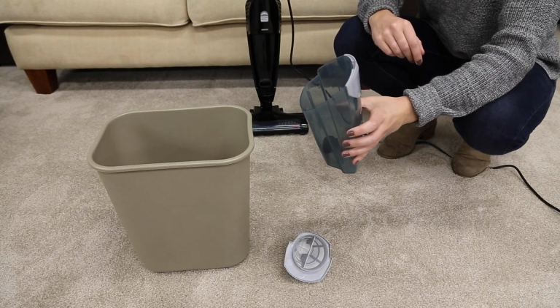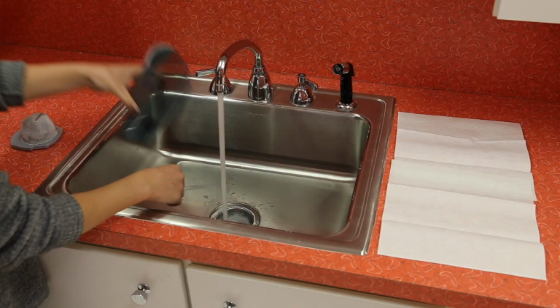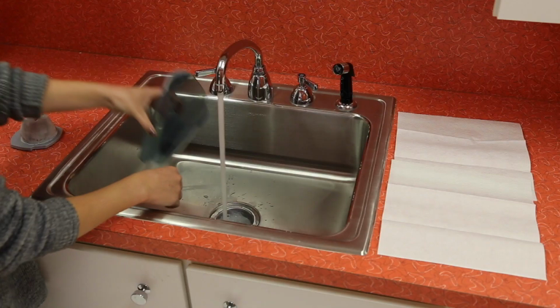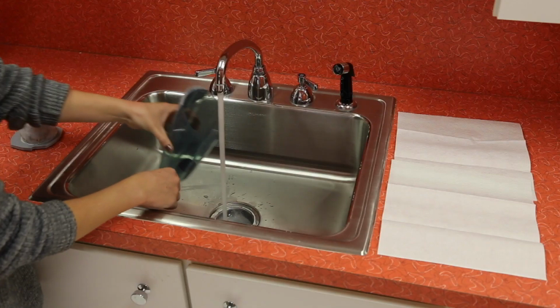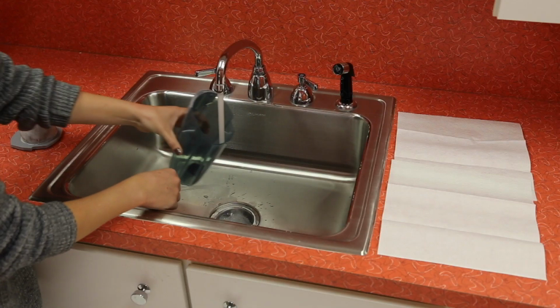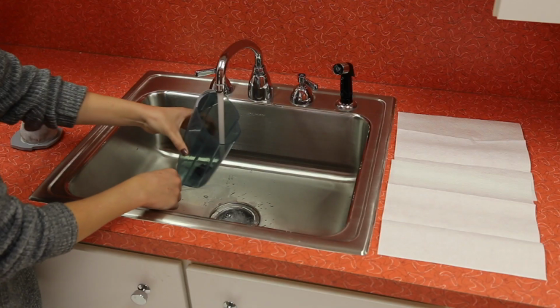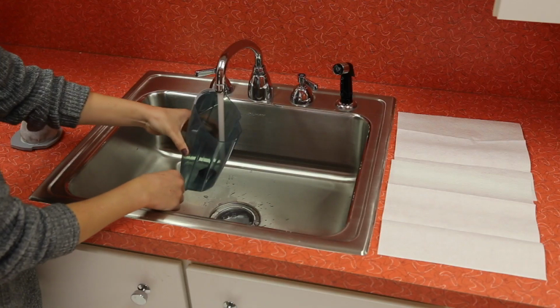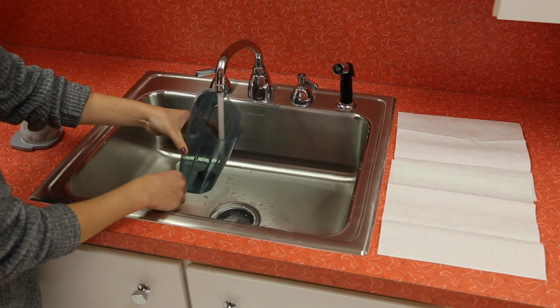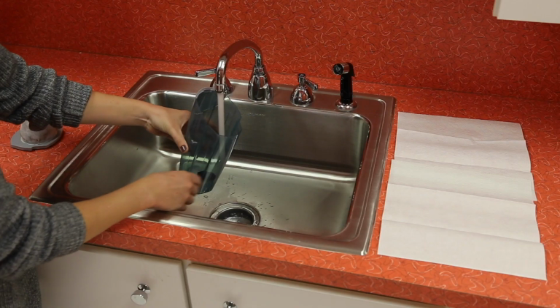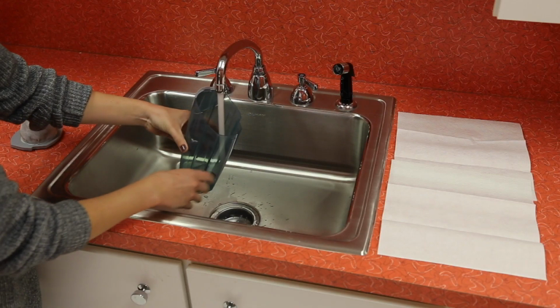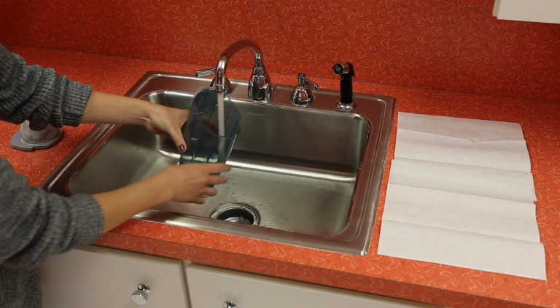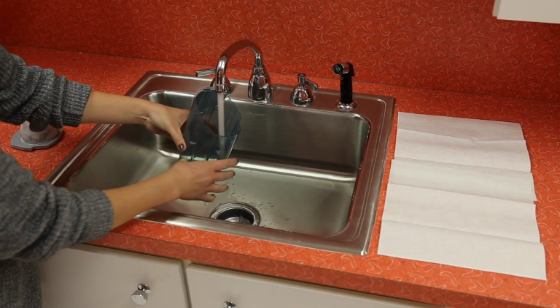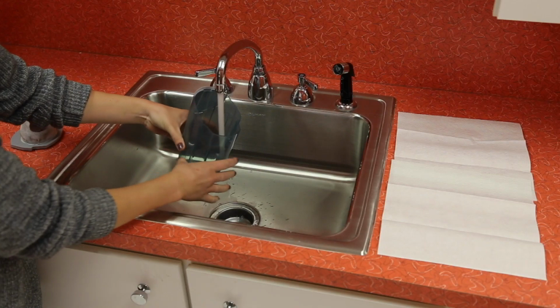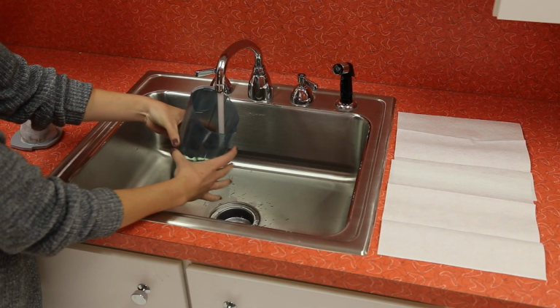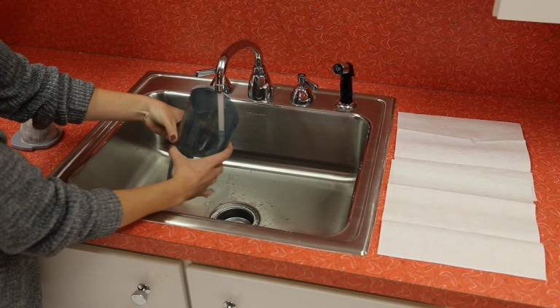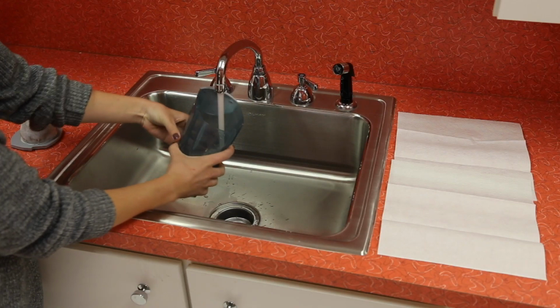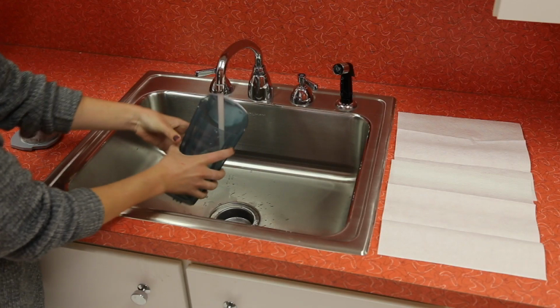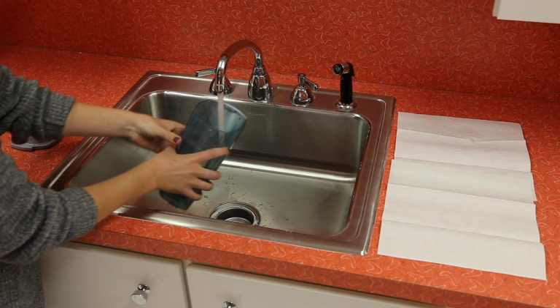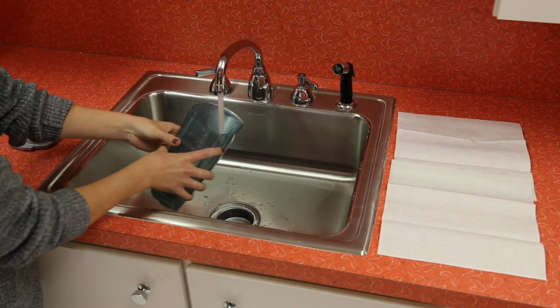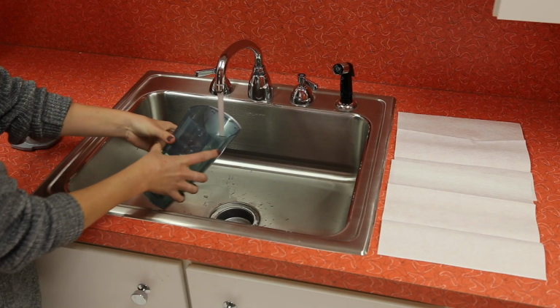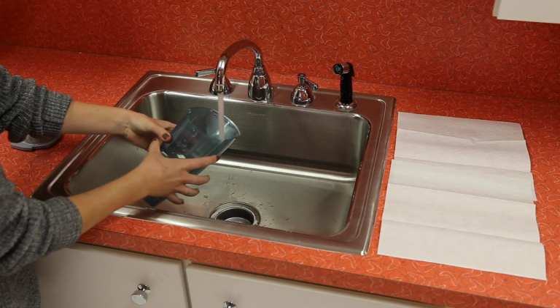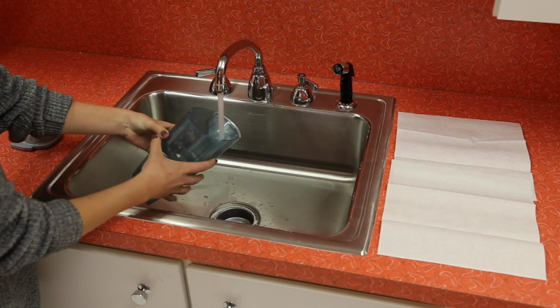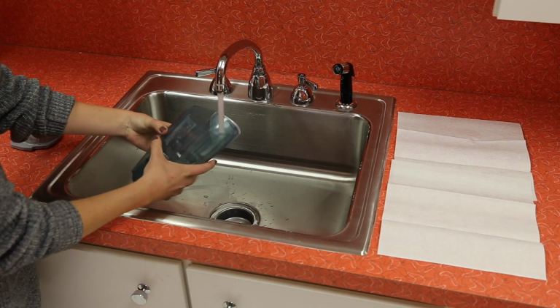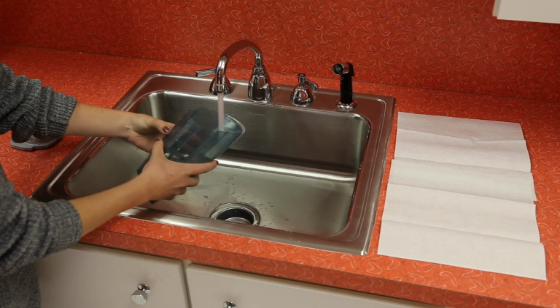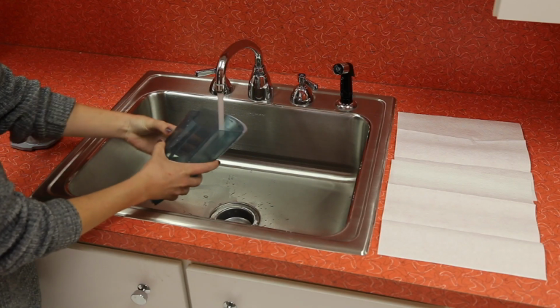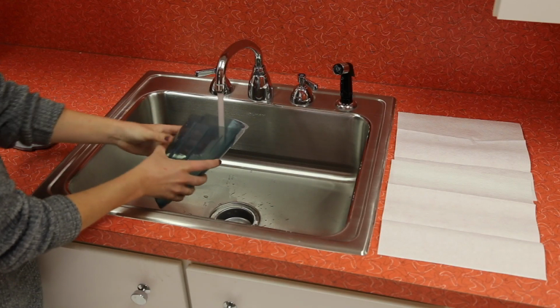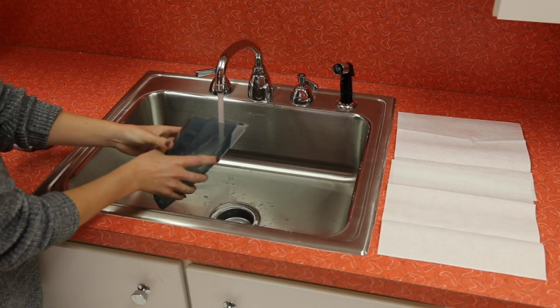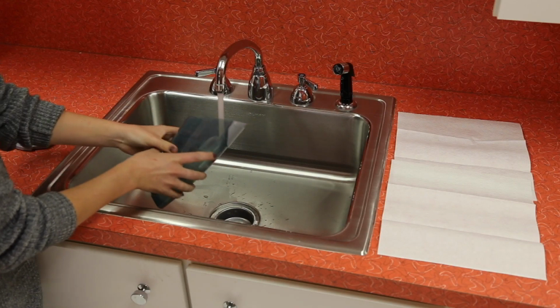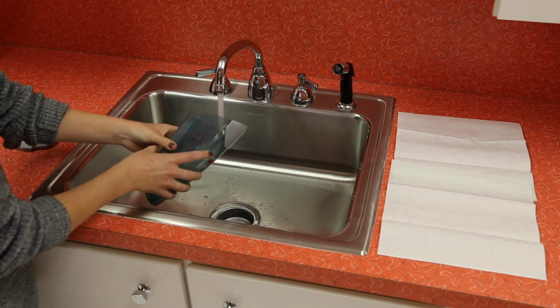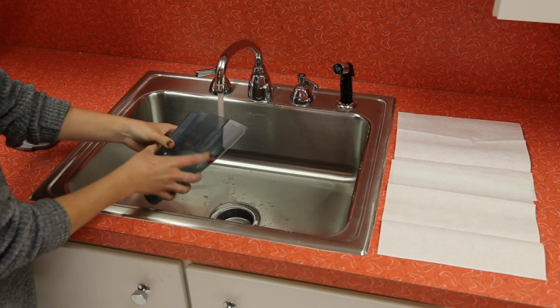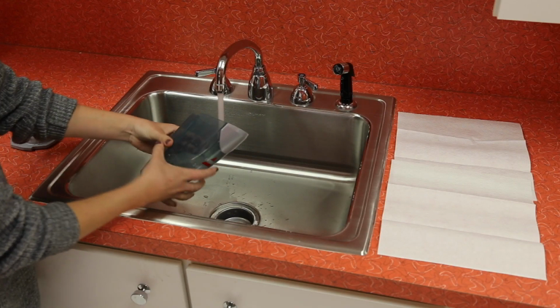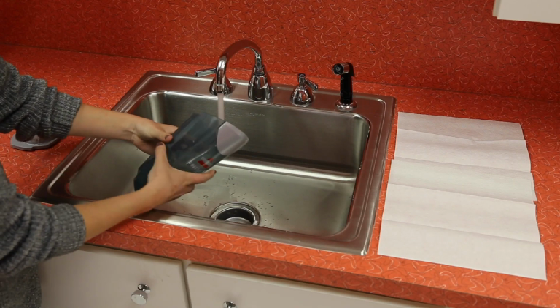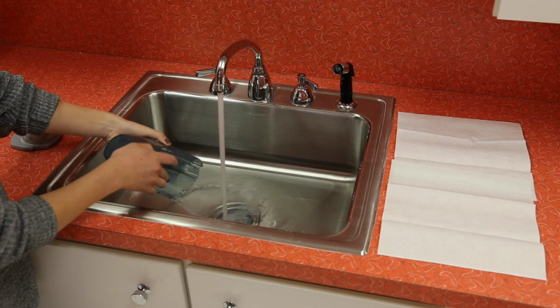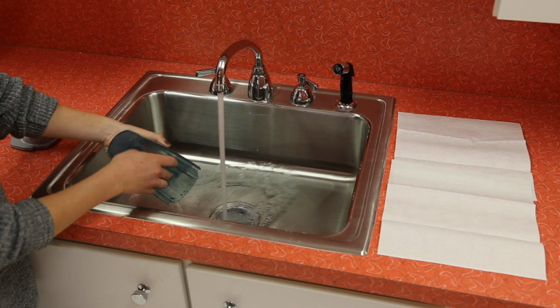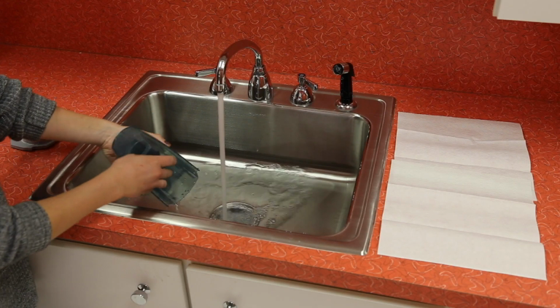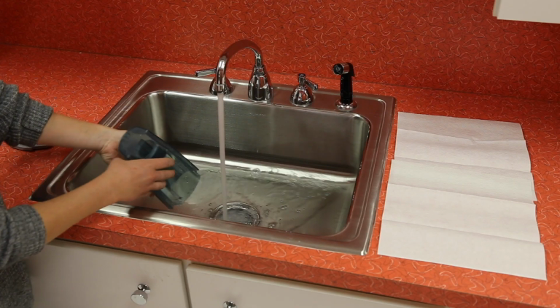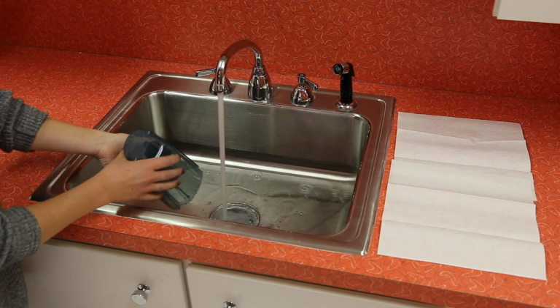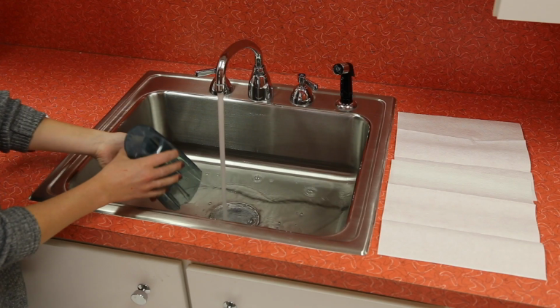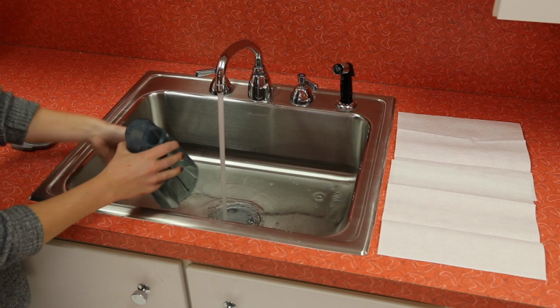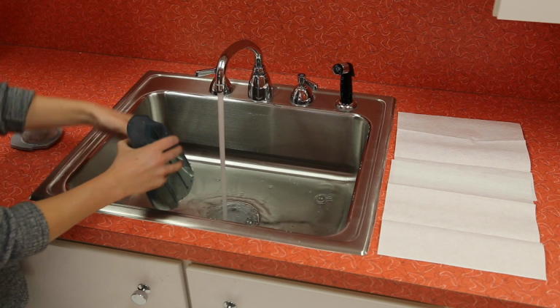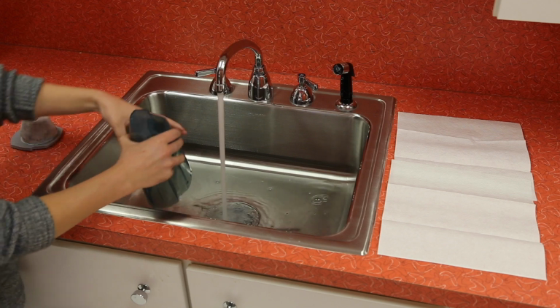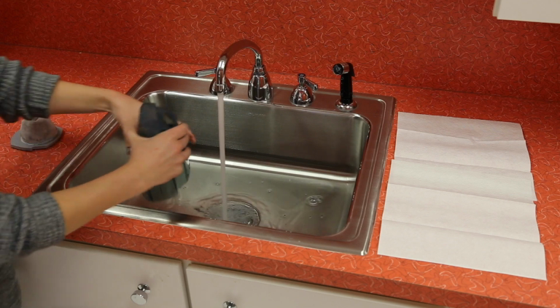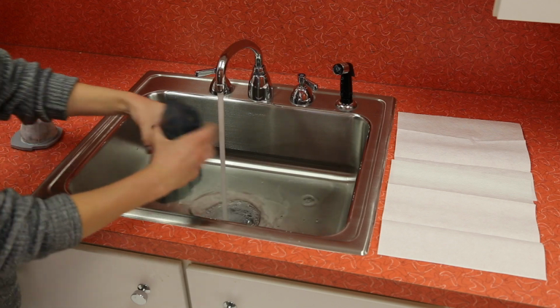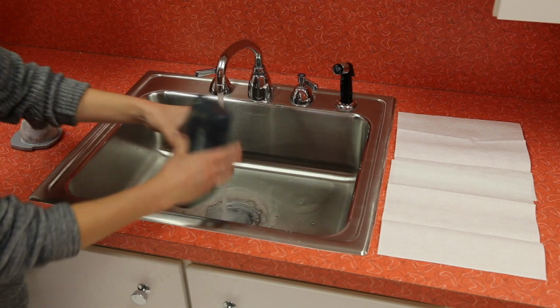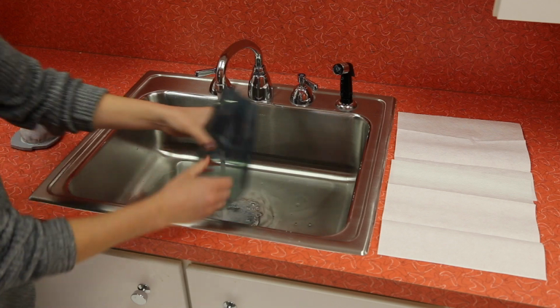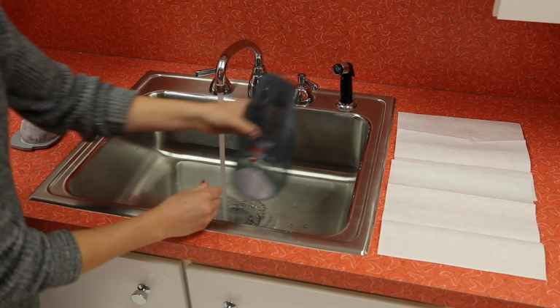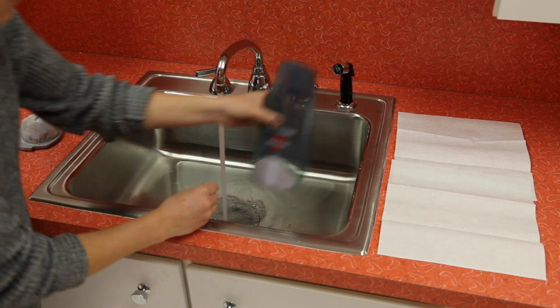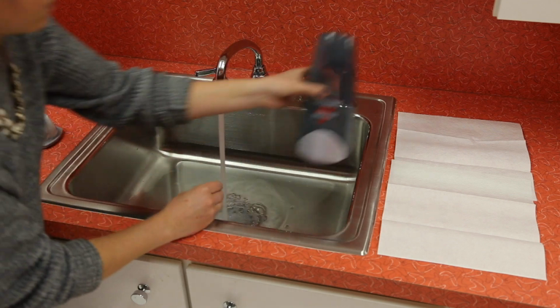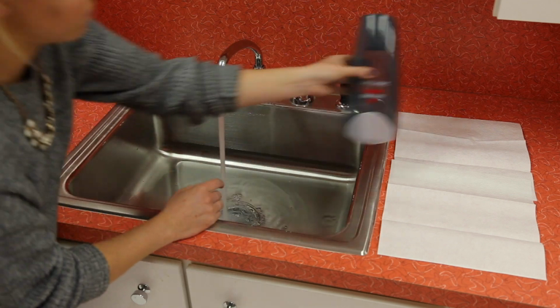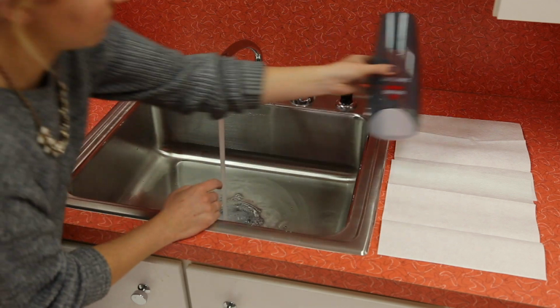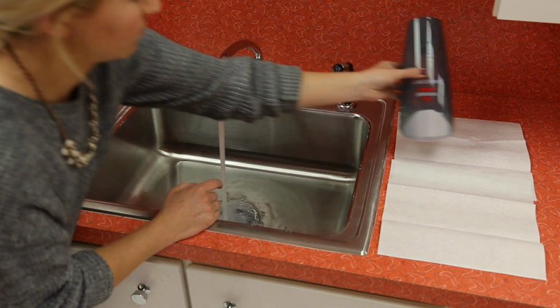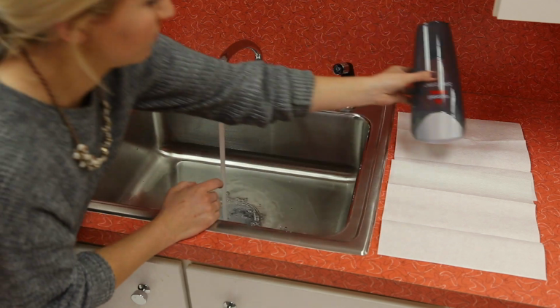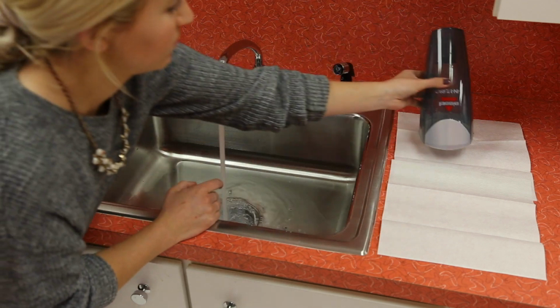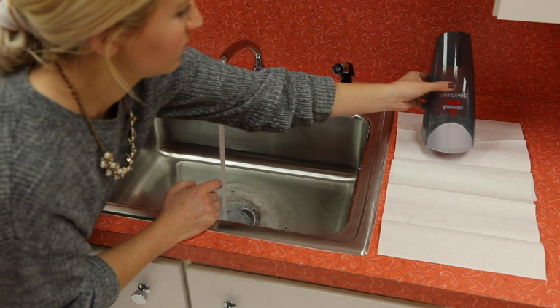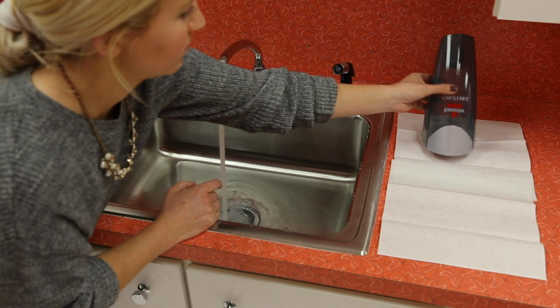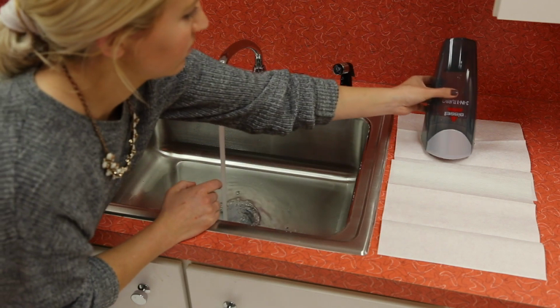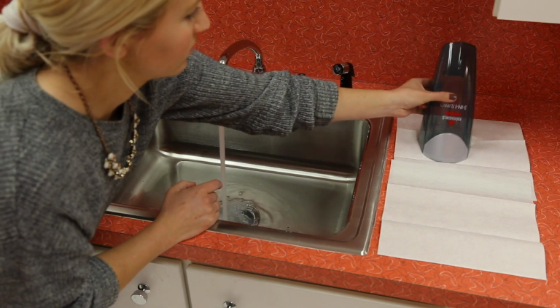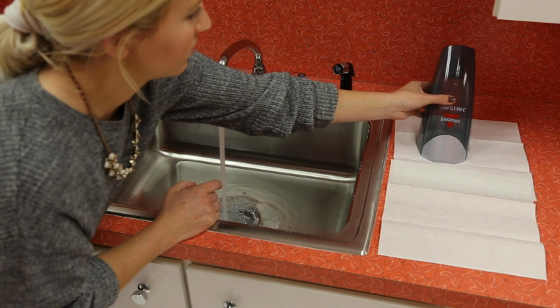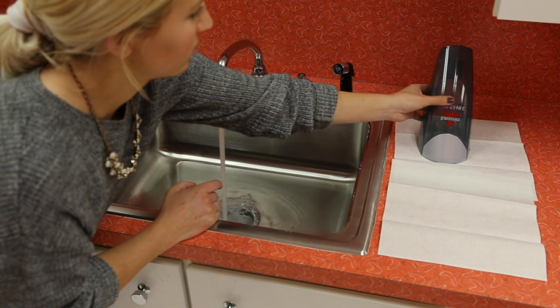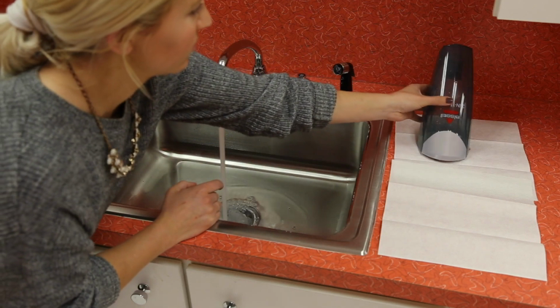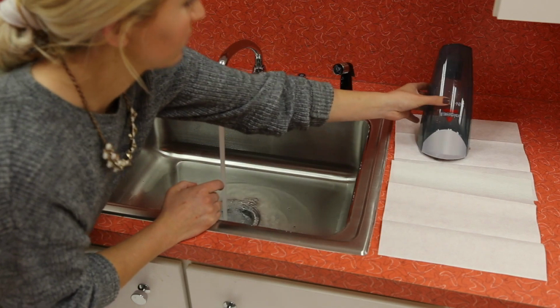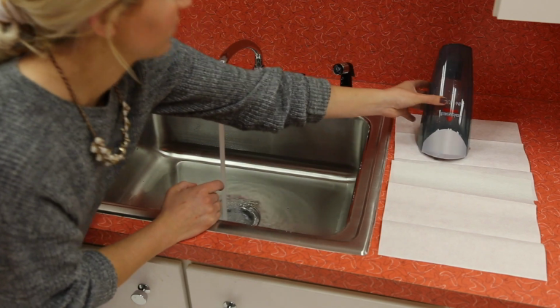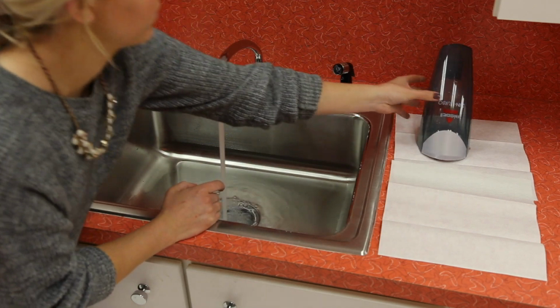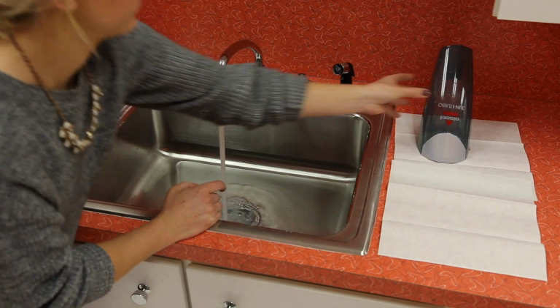The tank can be rinsed with warm water and a mild detergent. Just make sure it dries completely before you put it back in the vacuum.